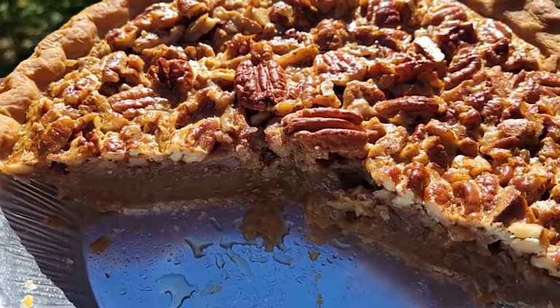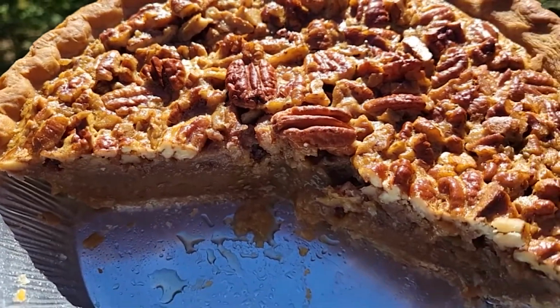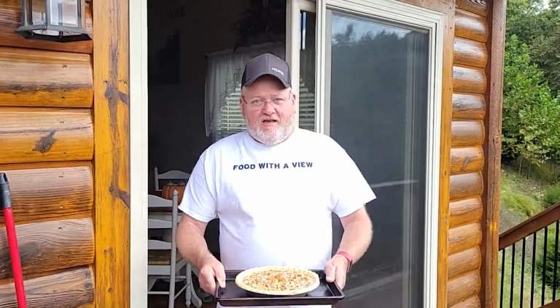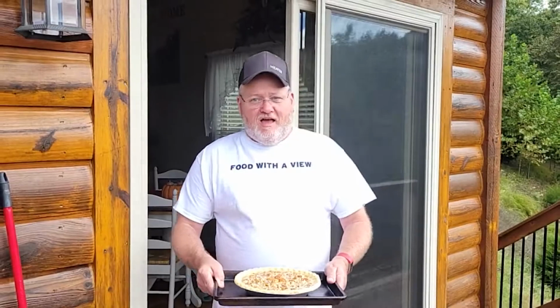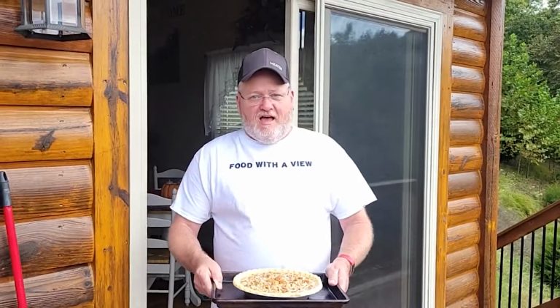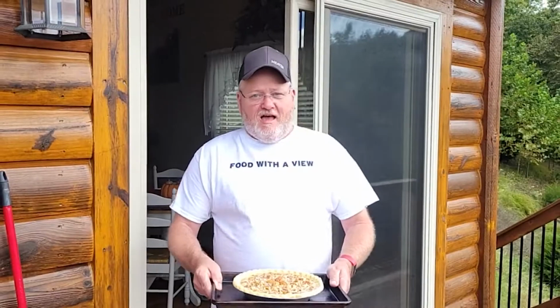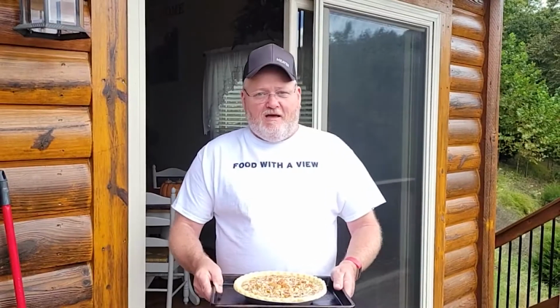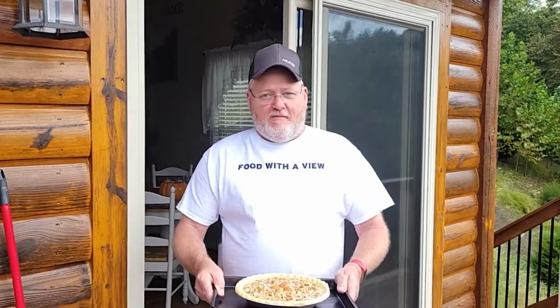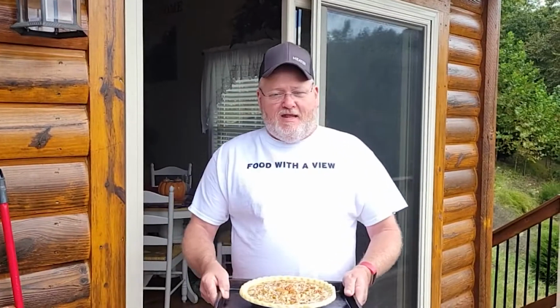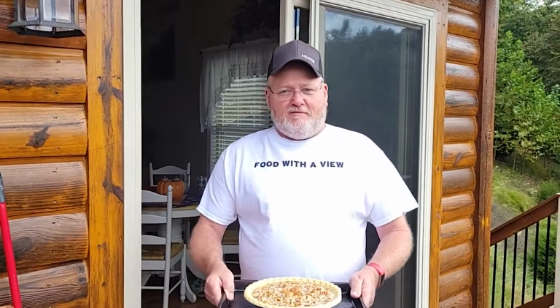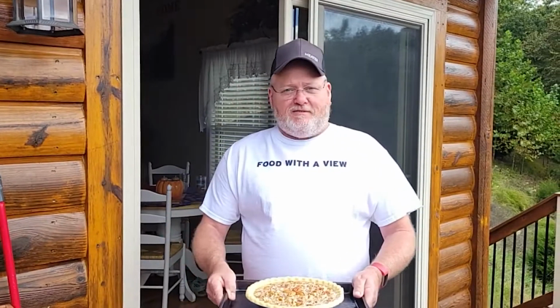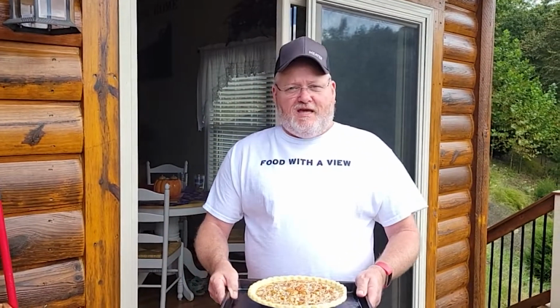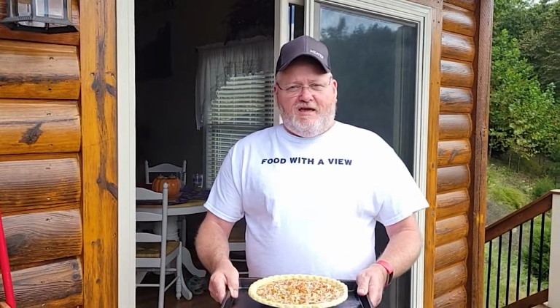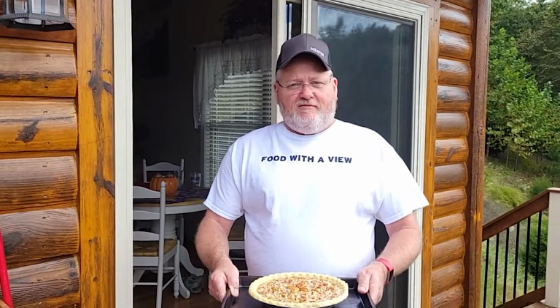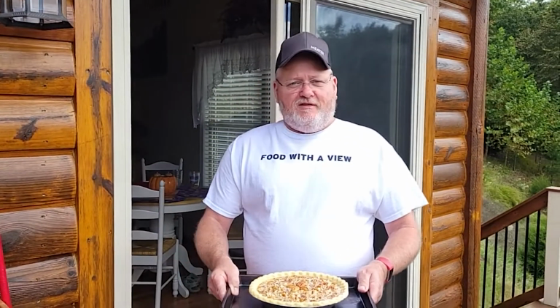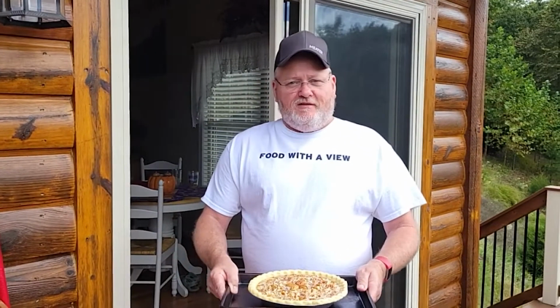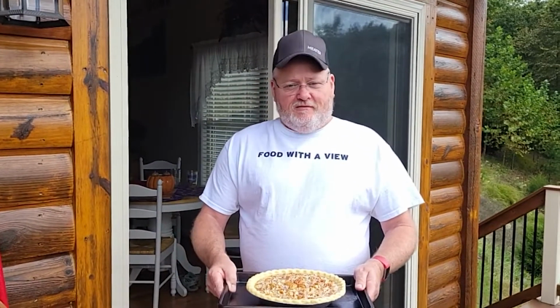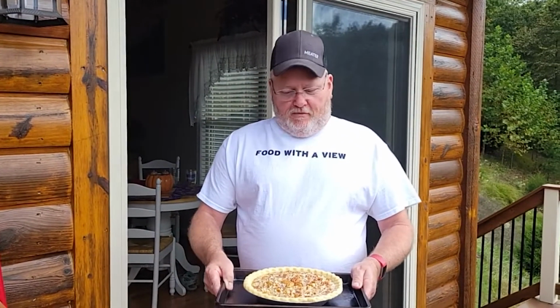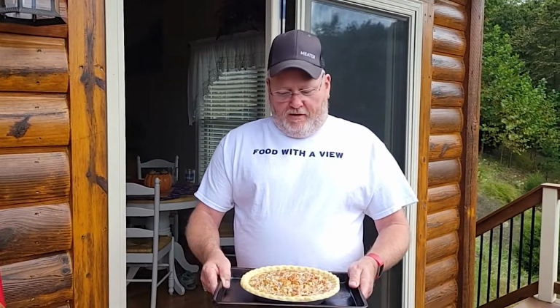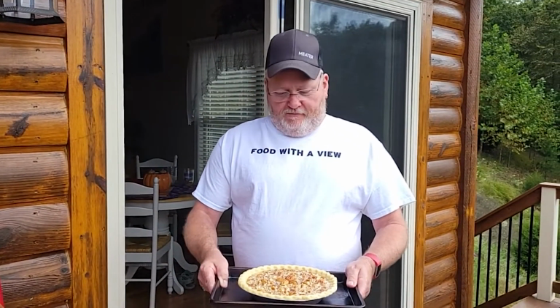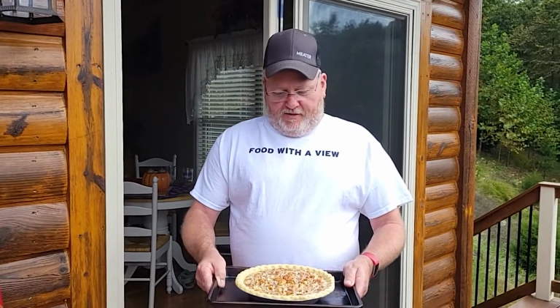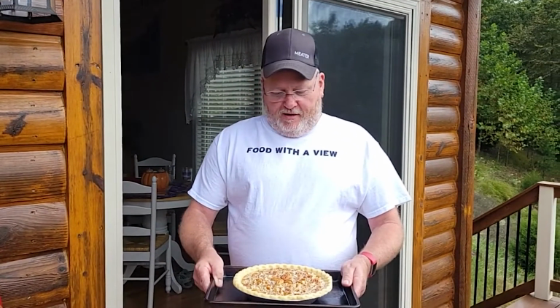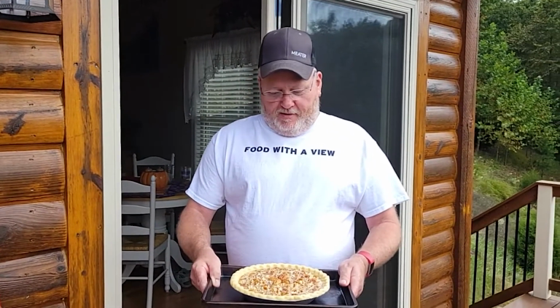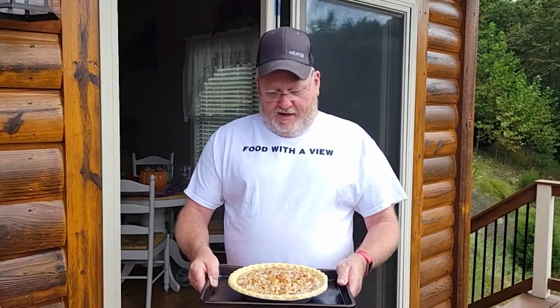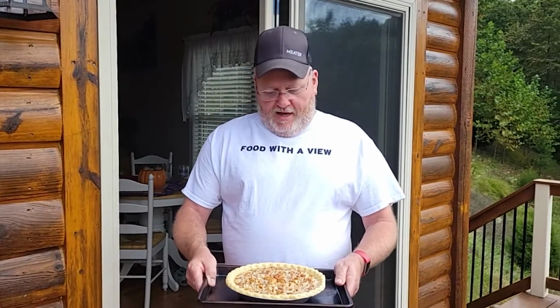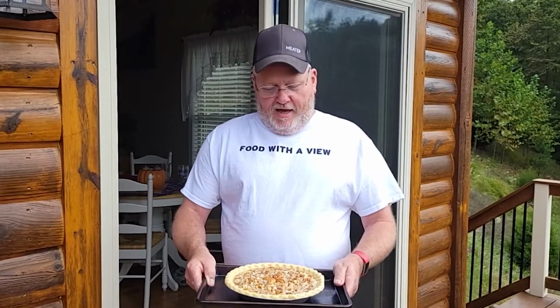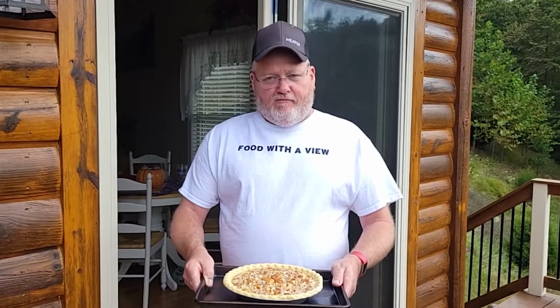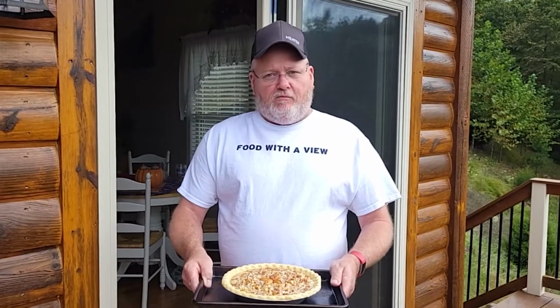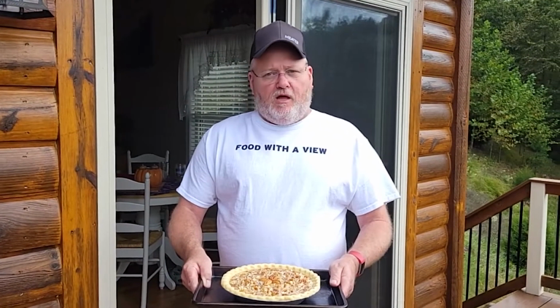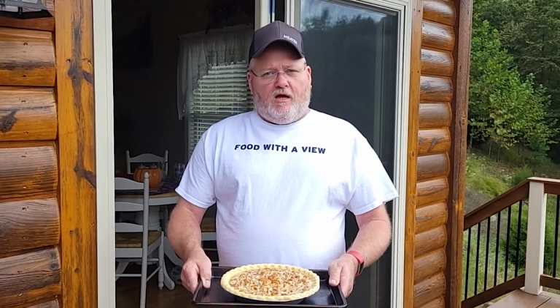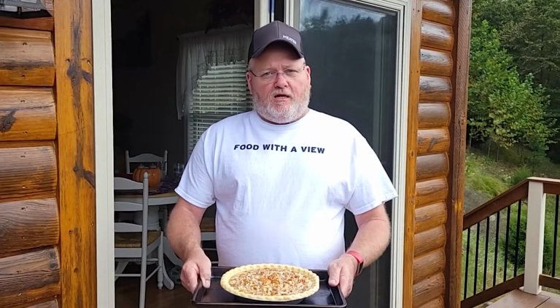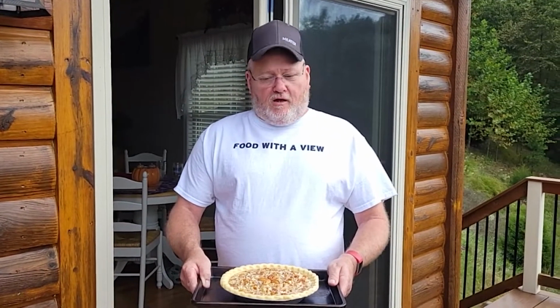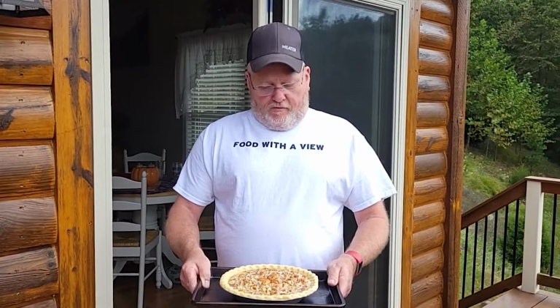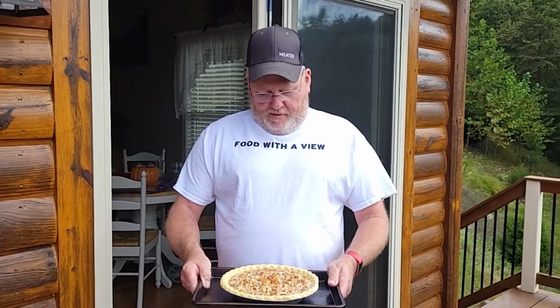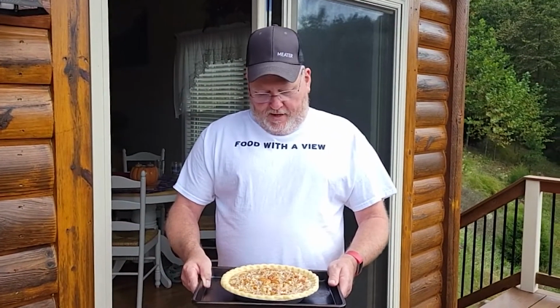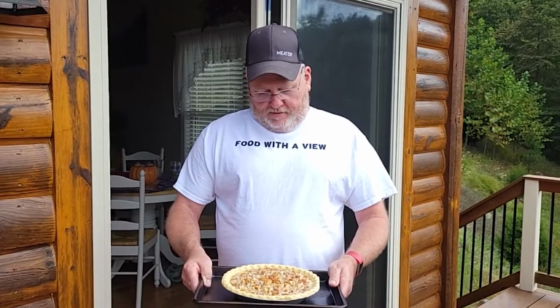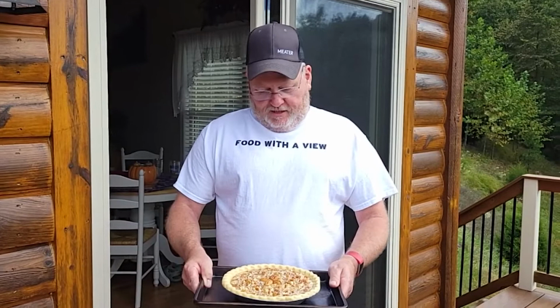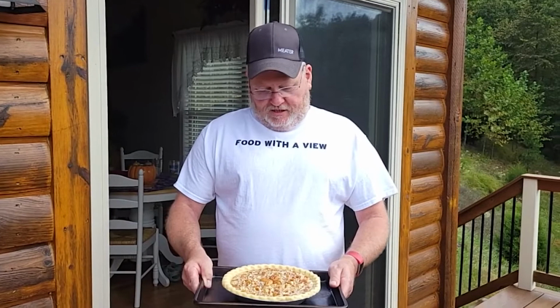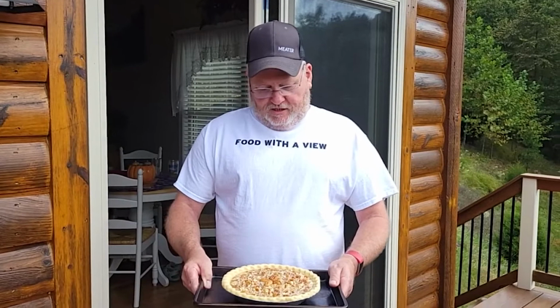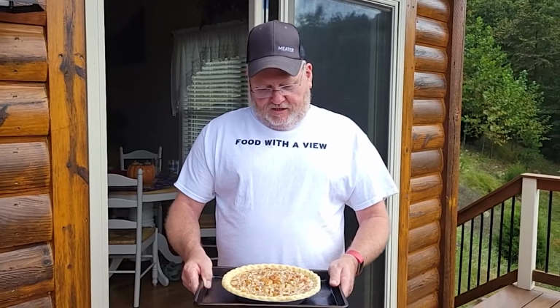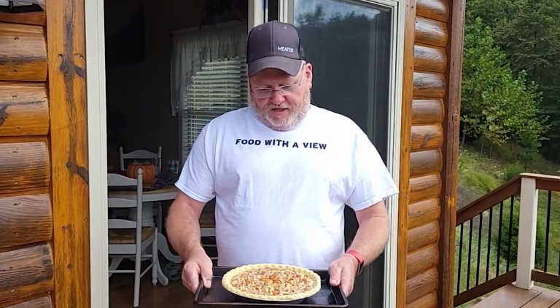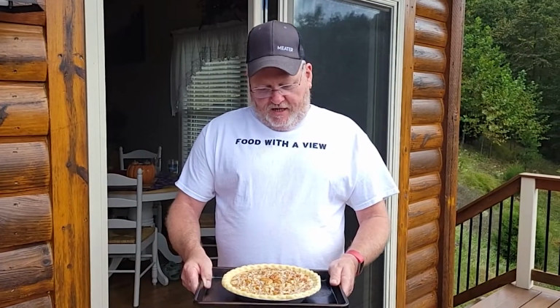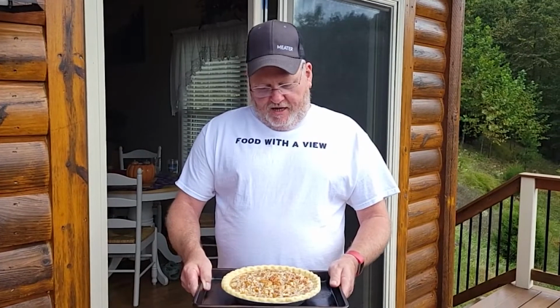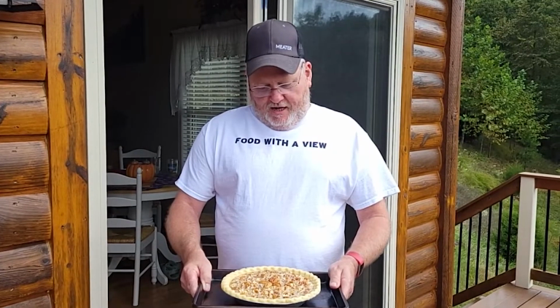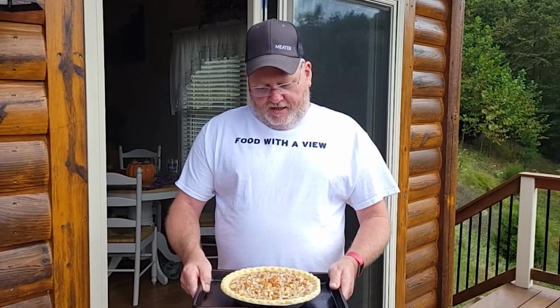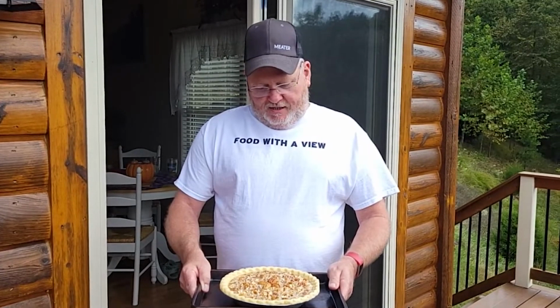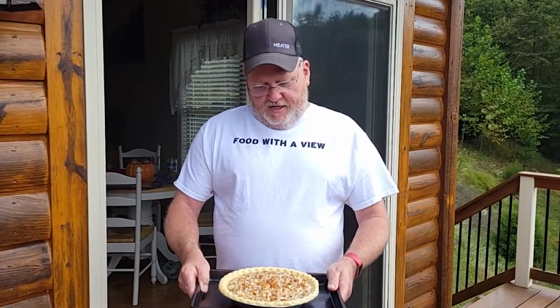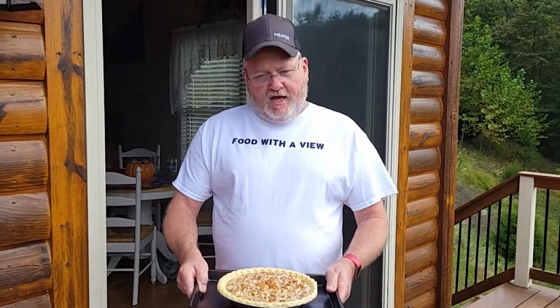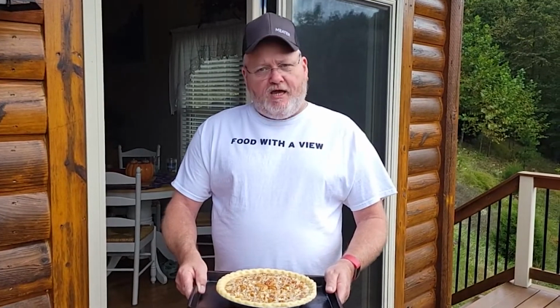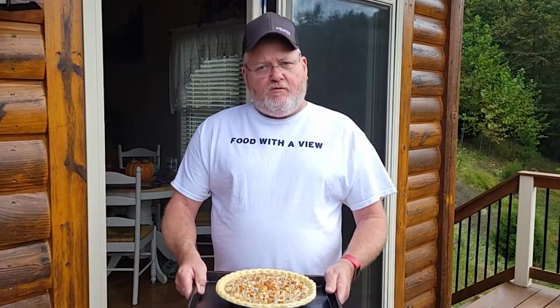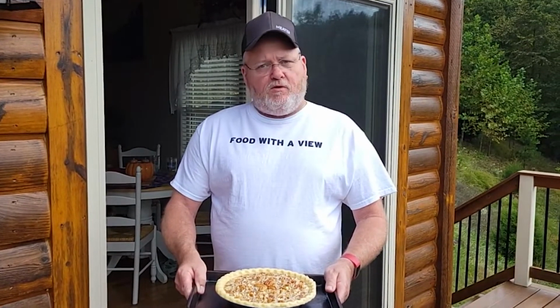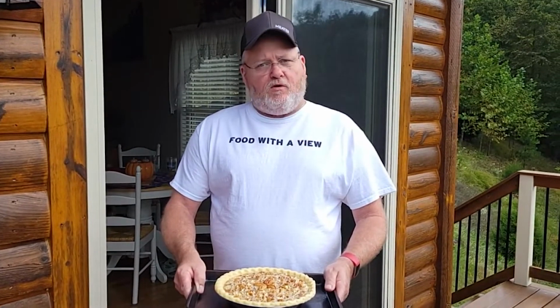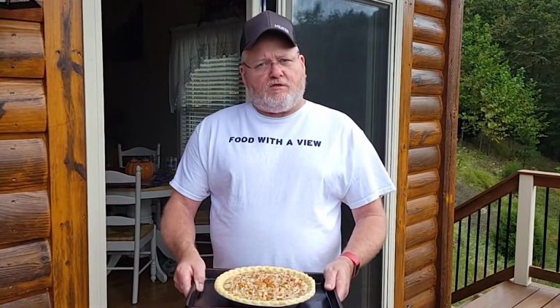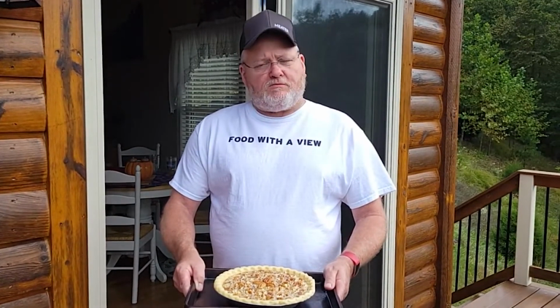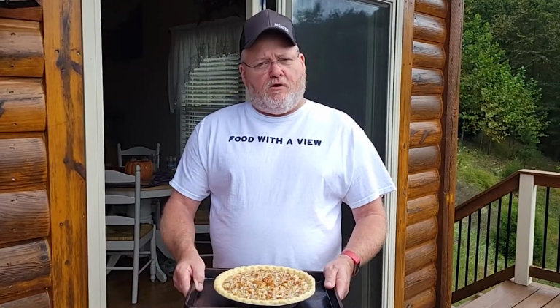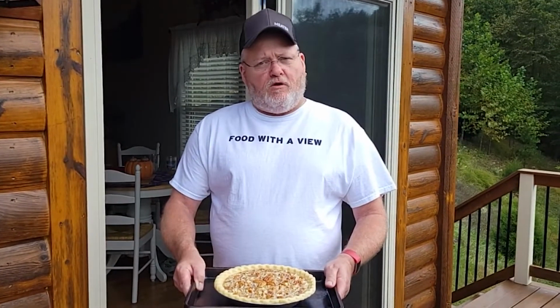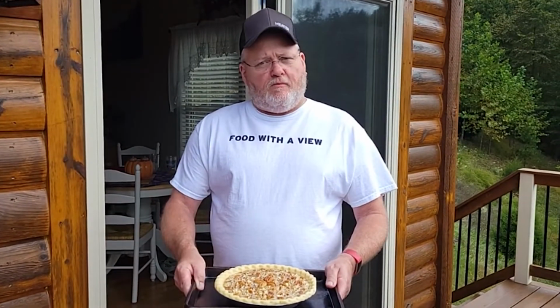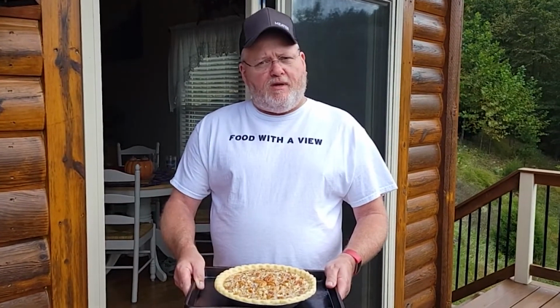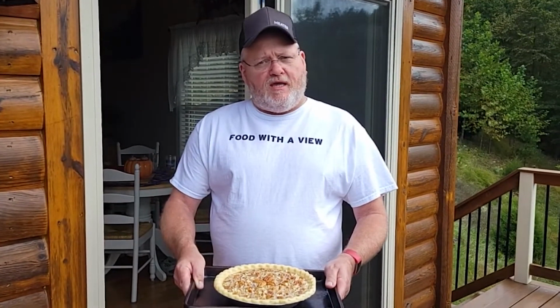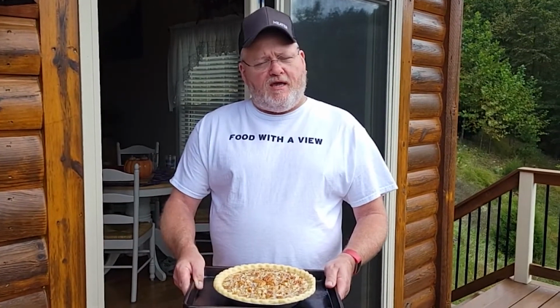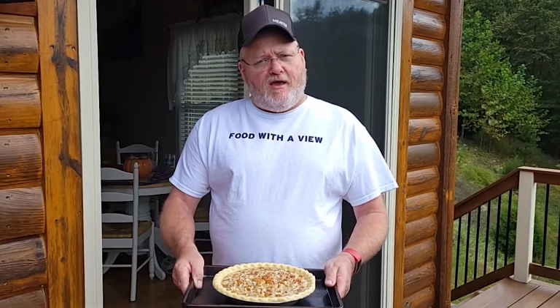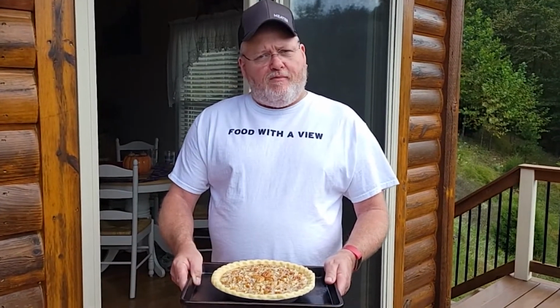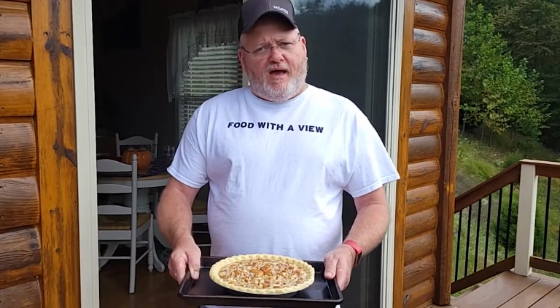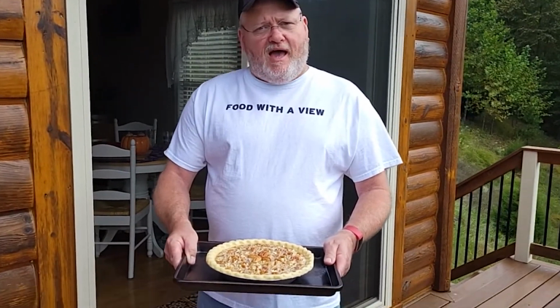Hi, my name is David. My wife Debbie and I have a blog called The Mountain Kitchen, and today we're going to smoke a pecan pie.